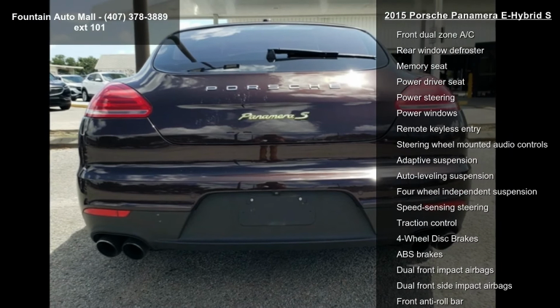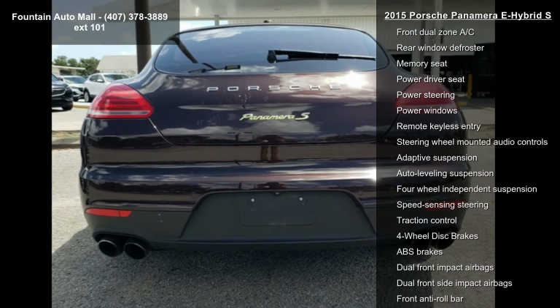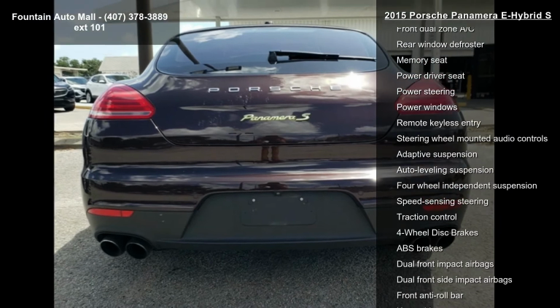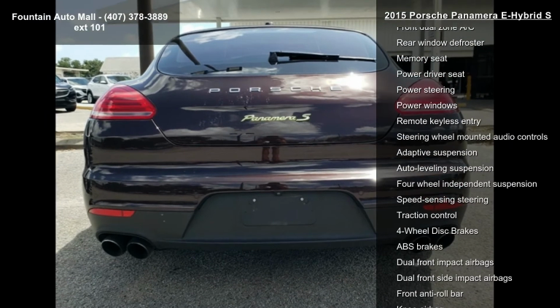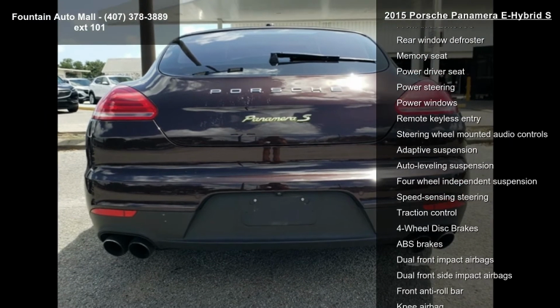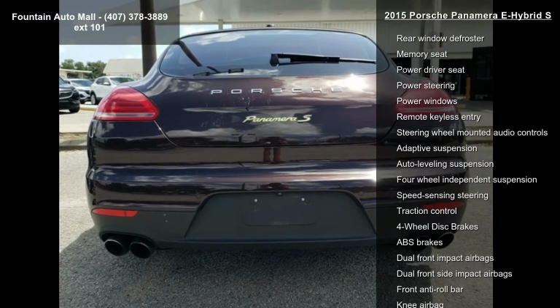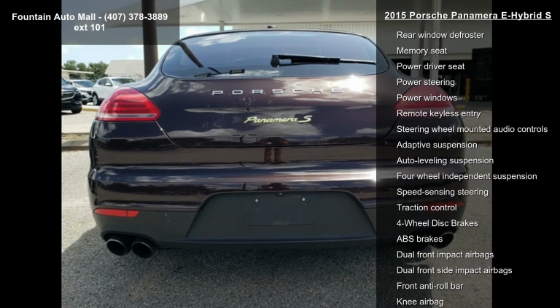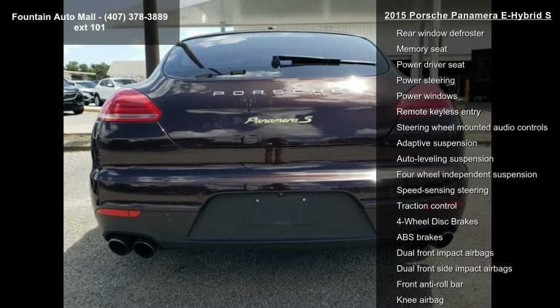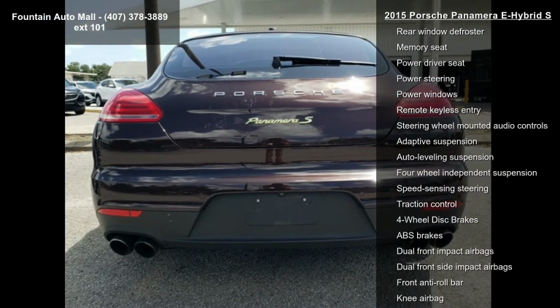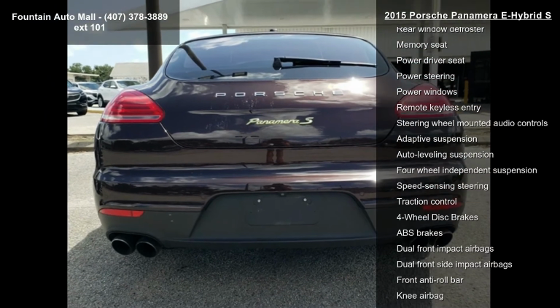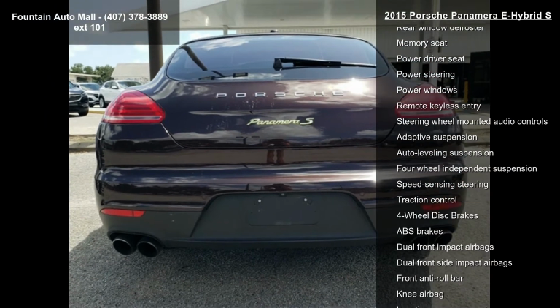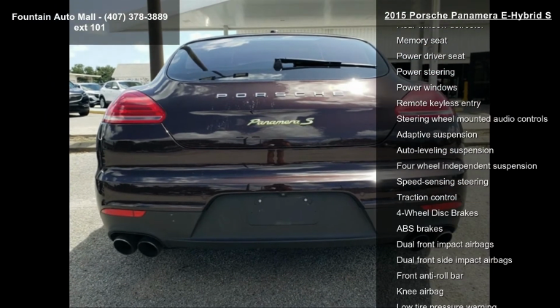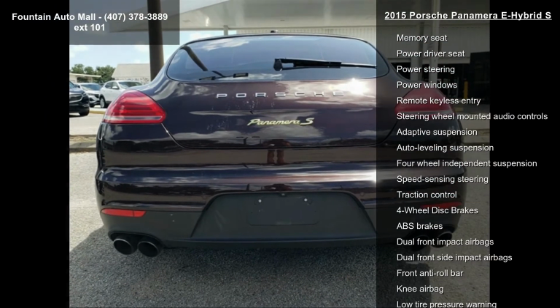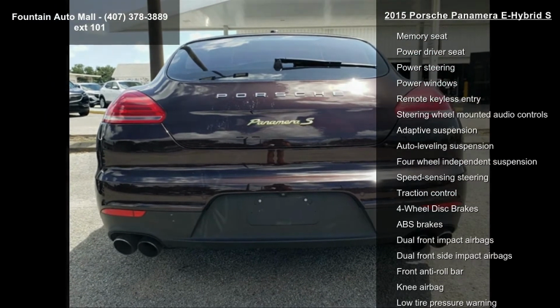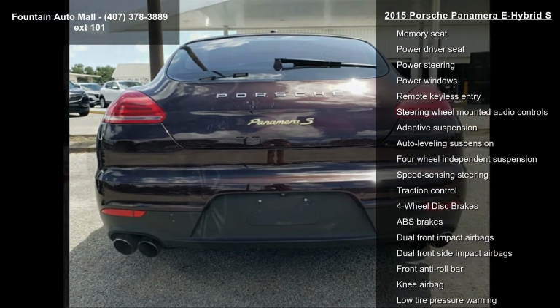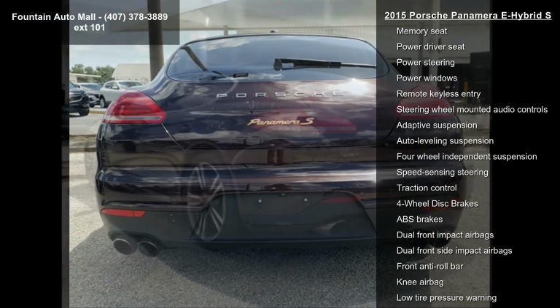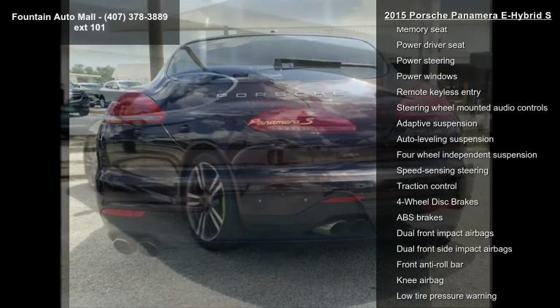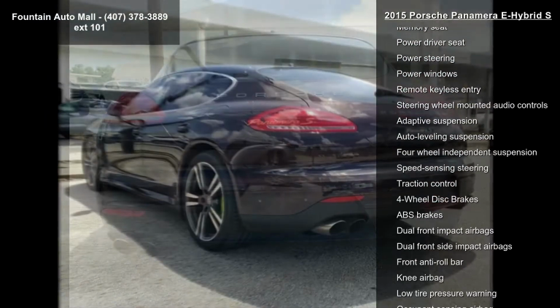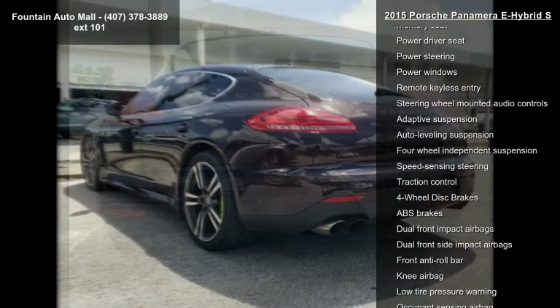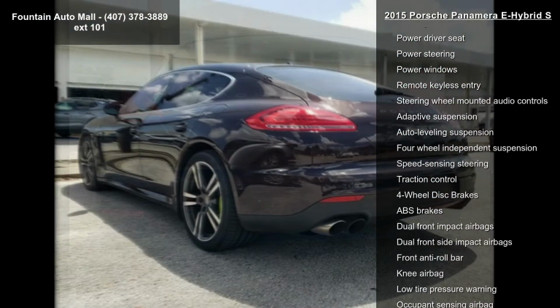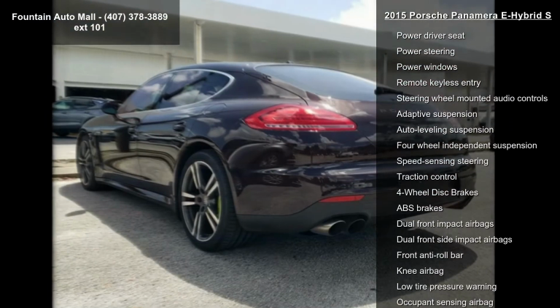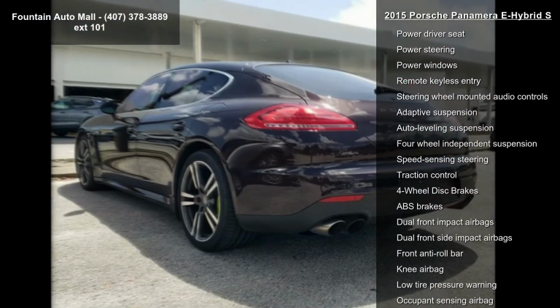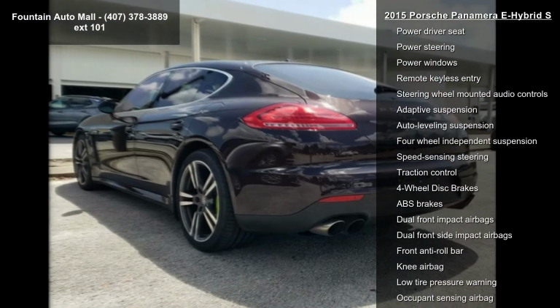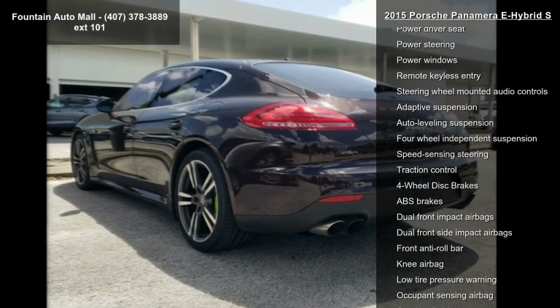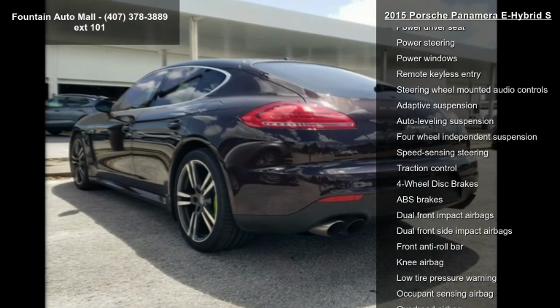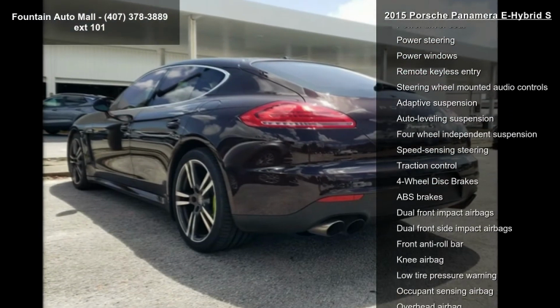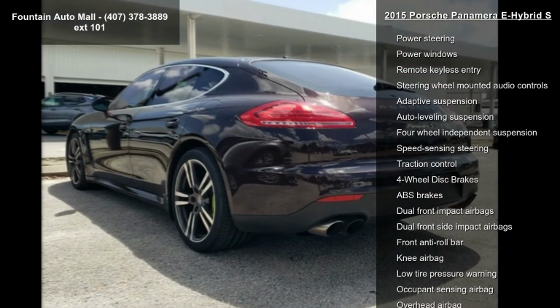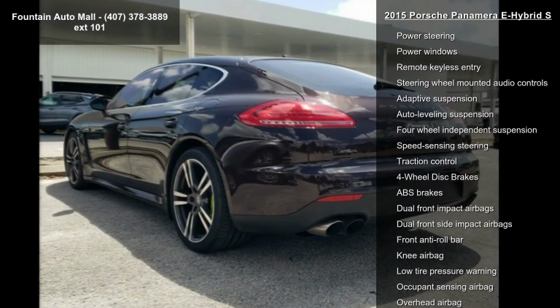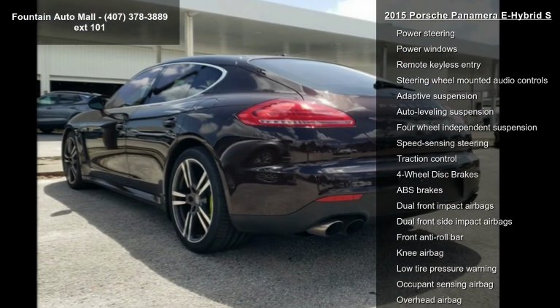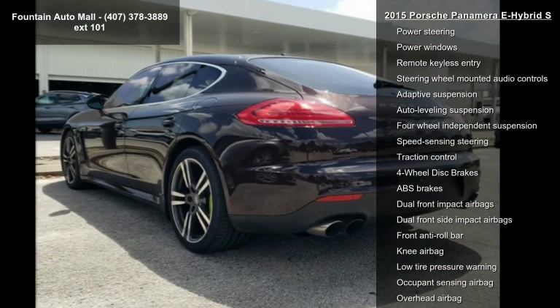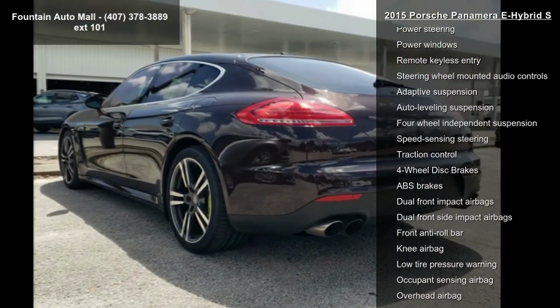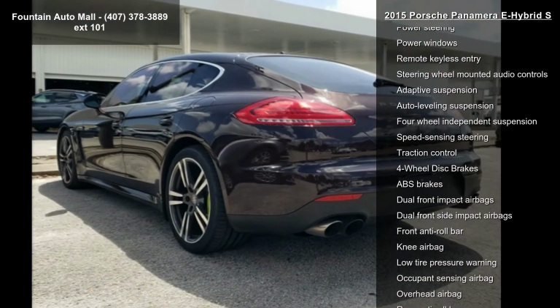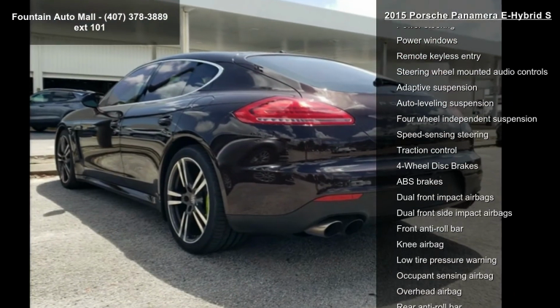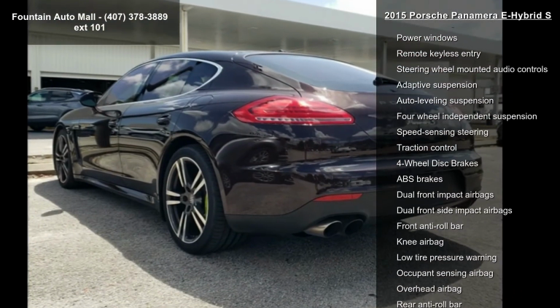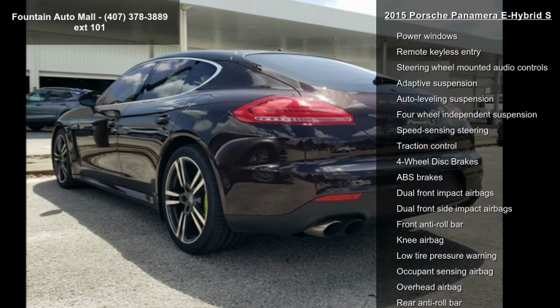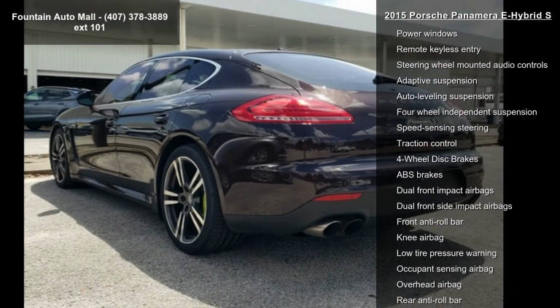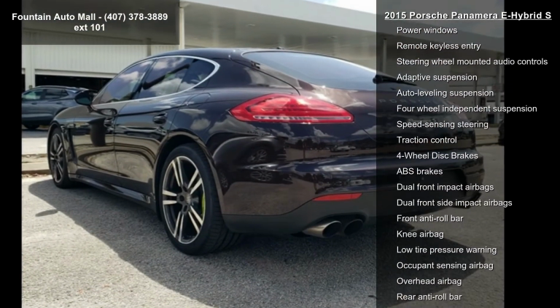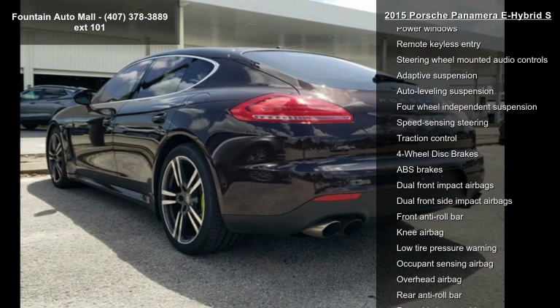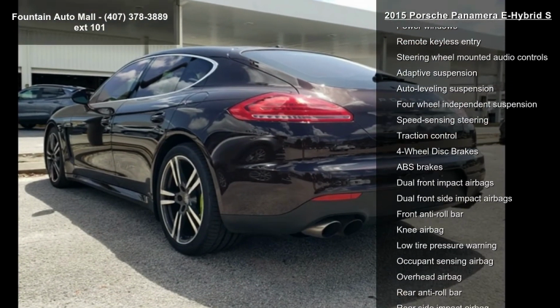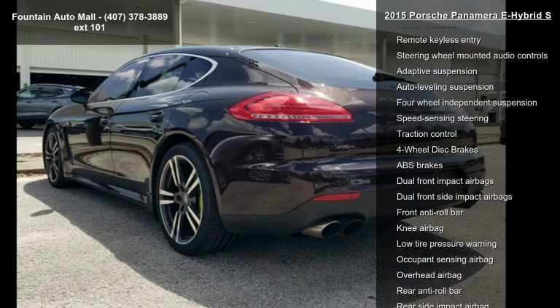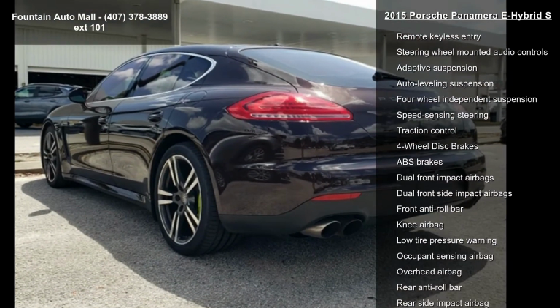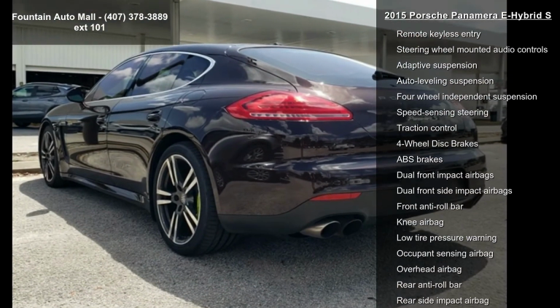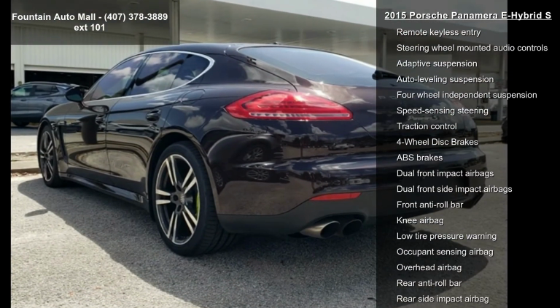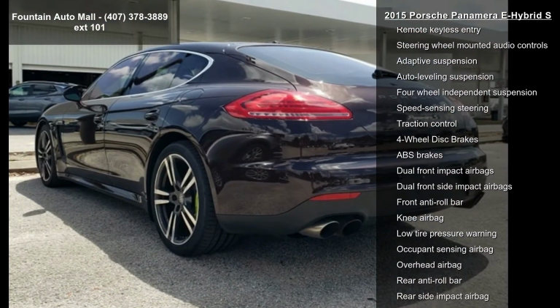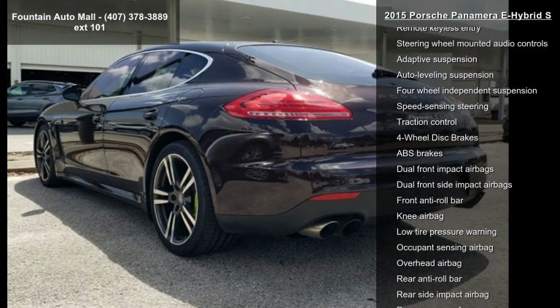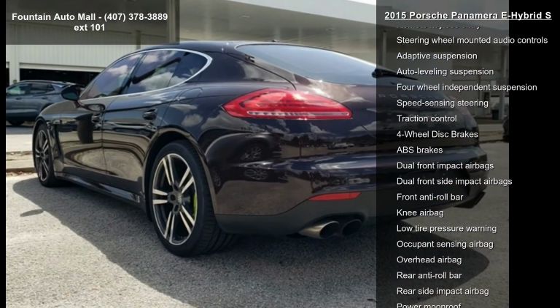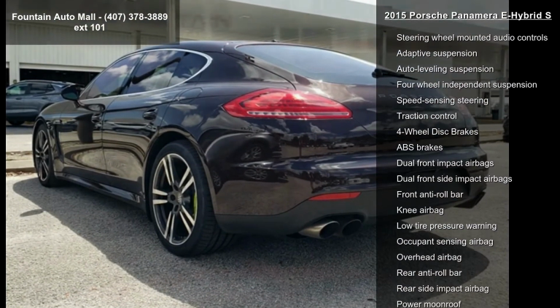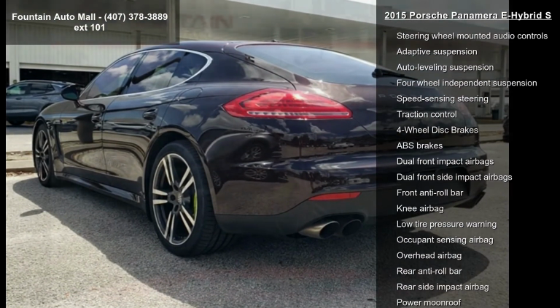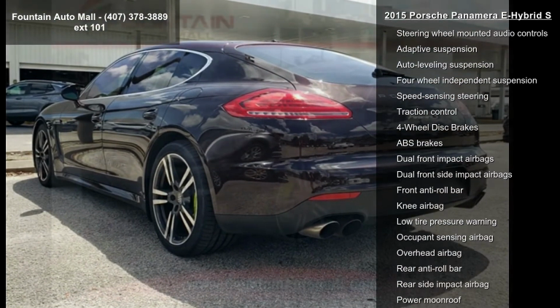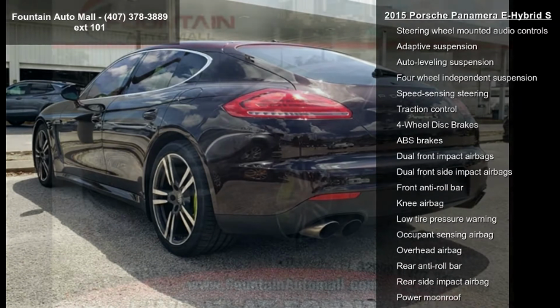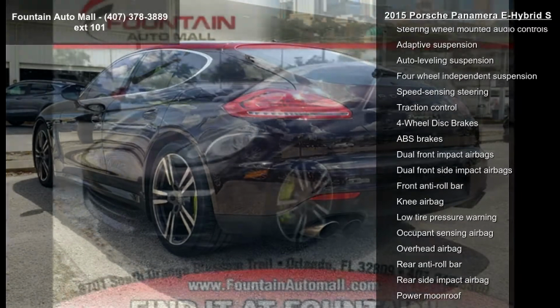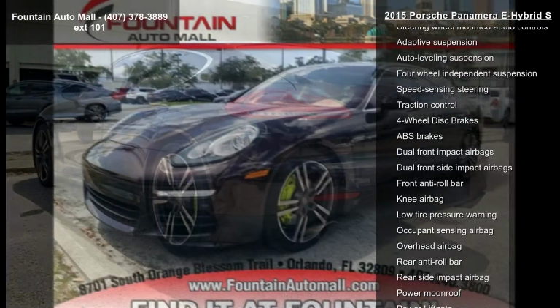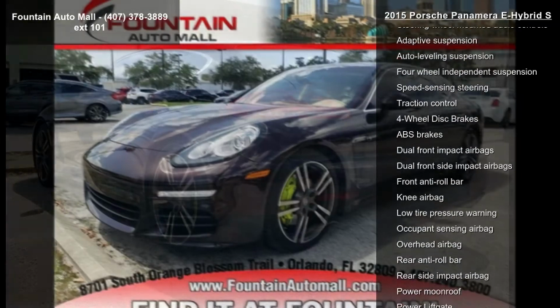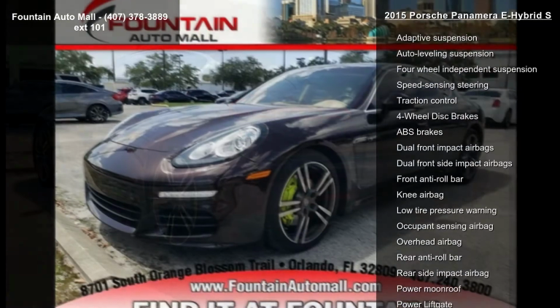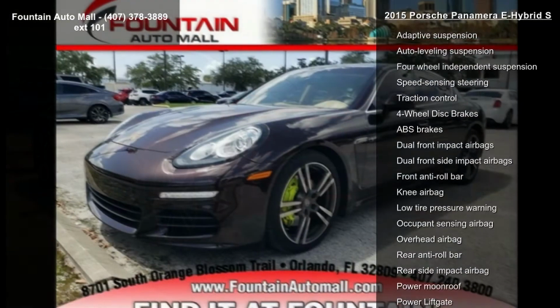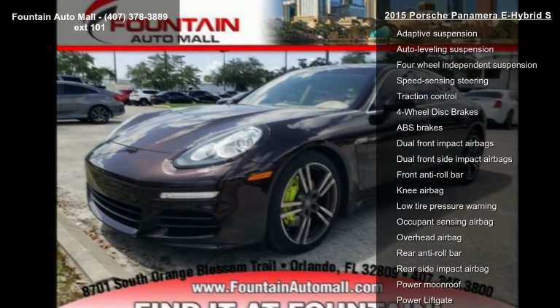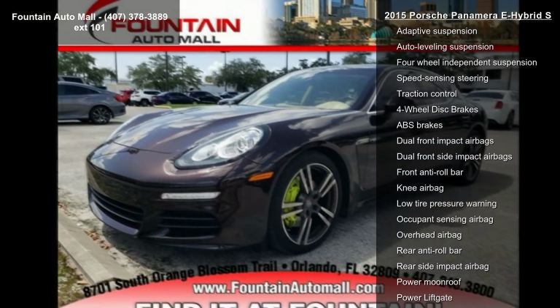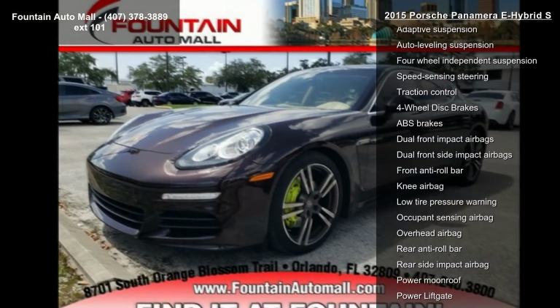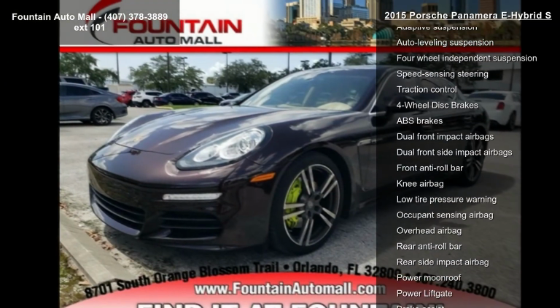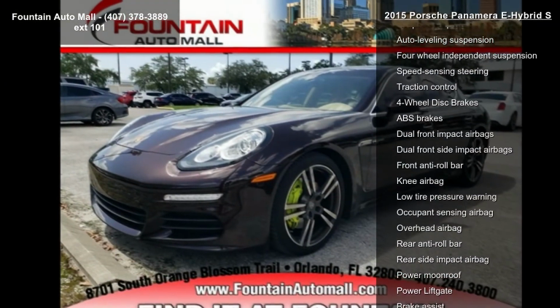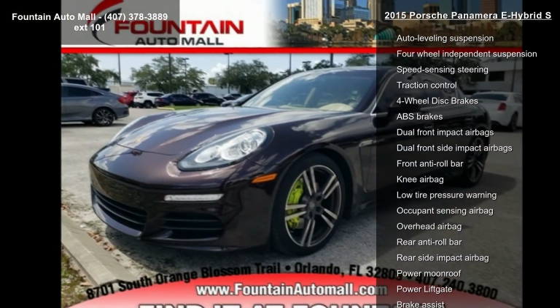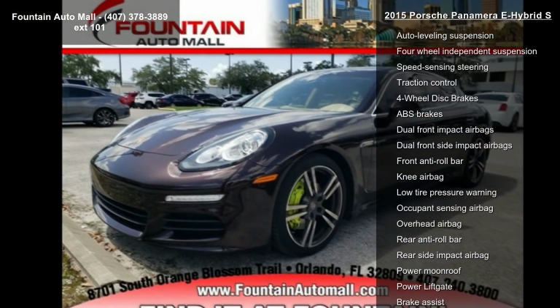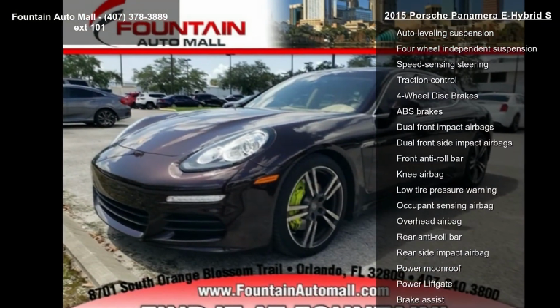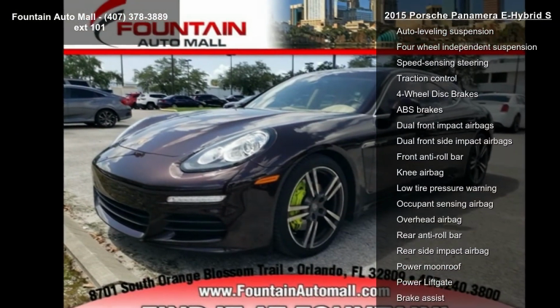Radio data system, and a CD or audio system with MP3 and single CD, and air conditioning.